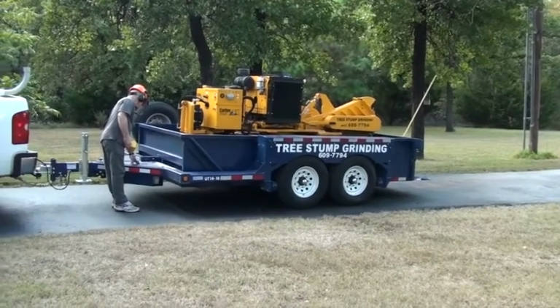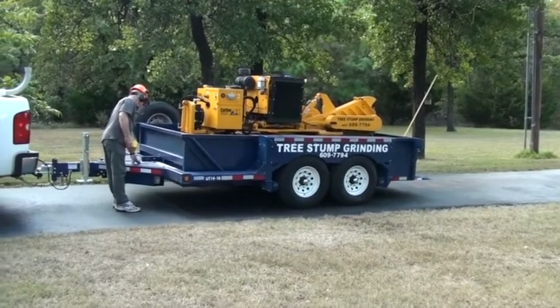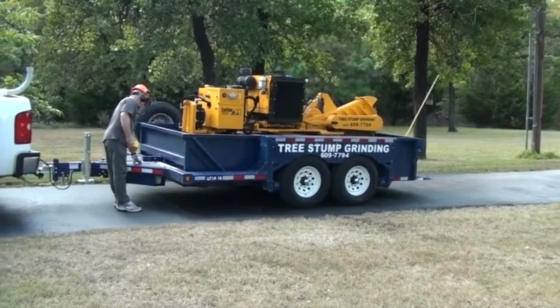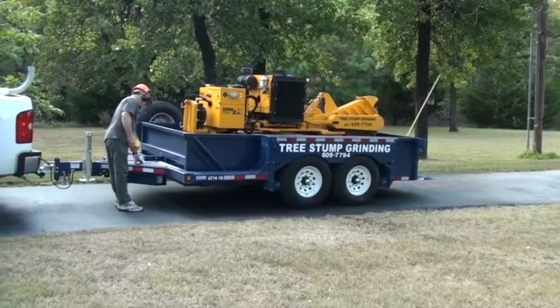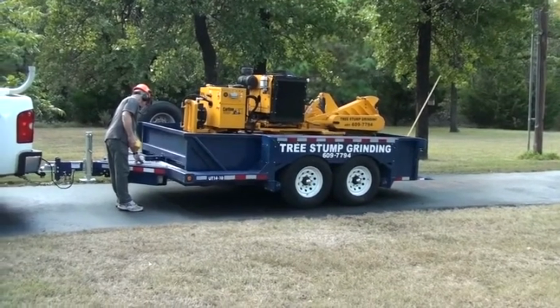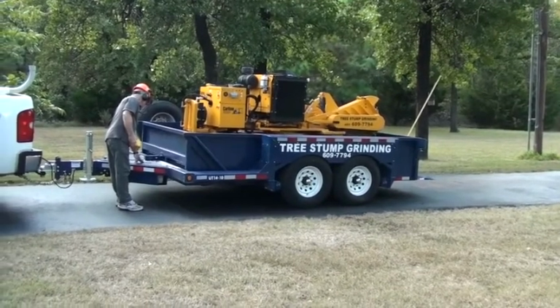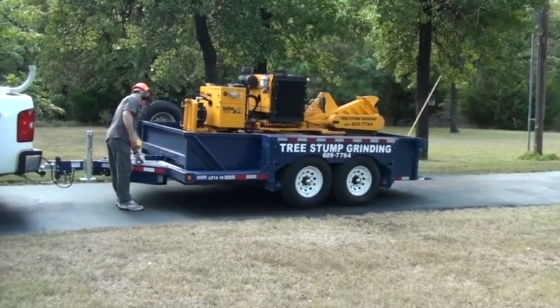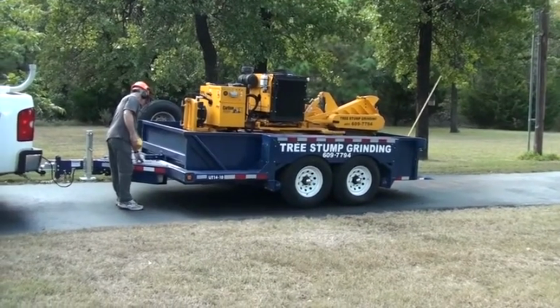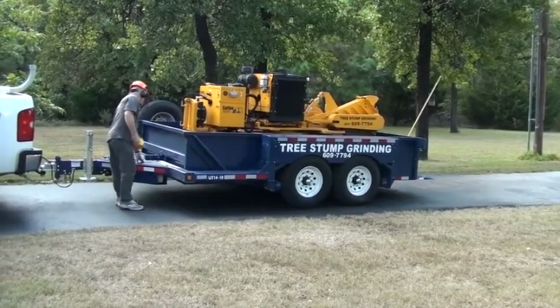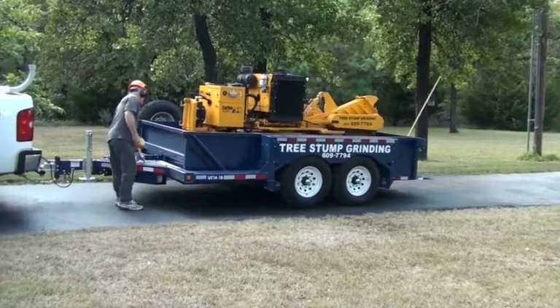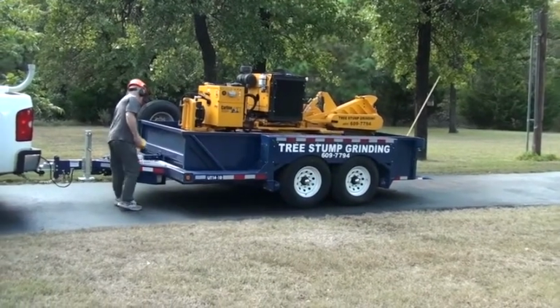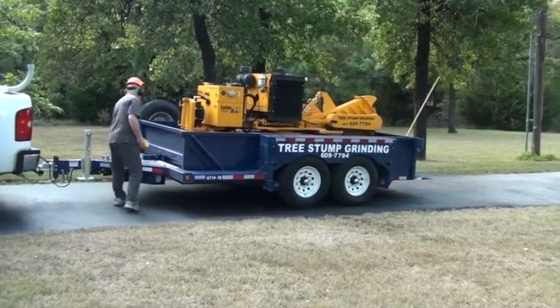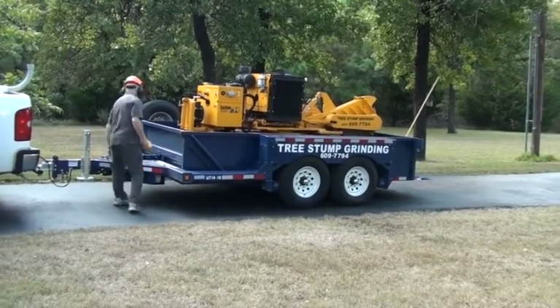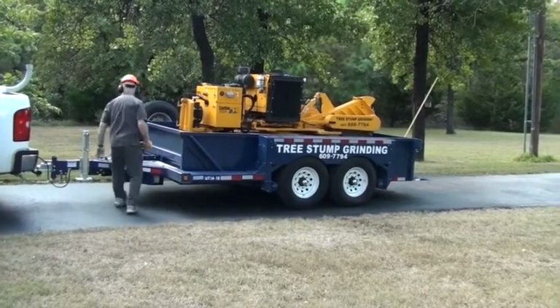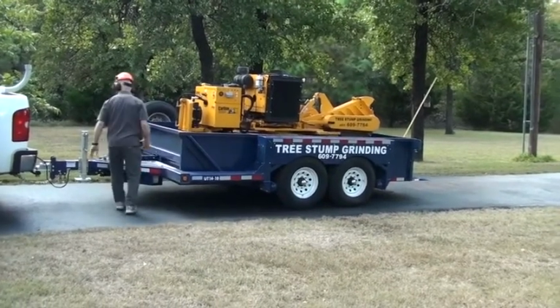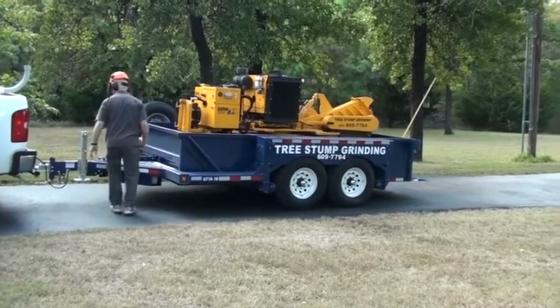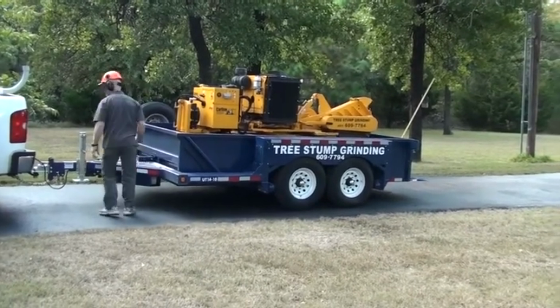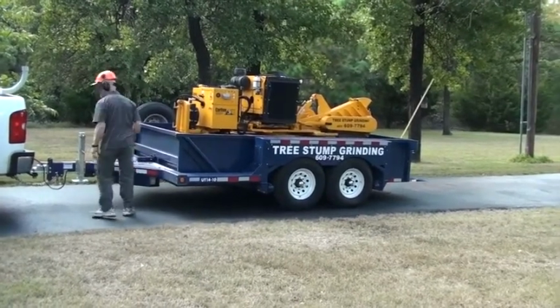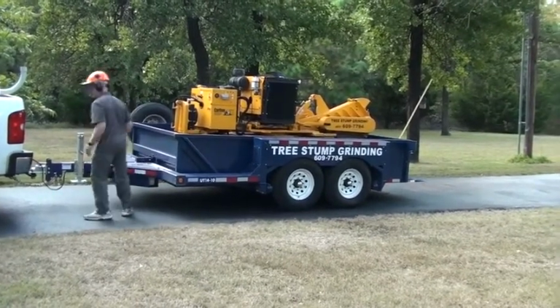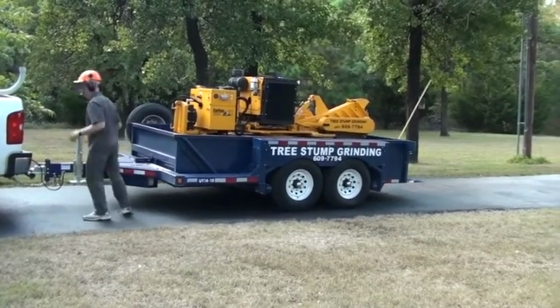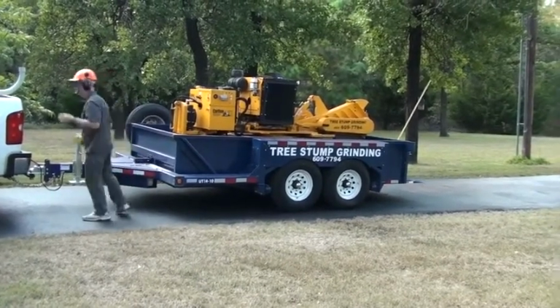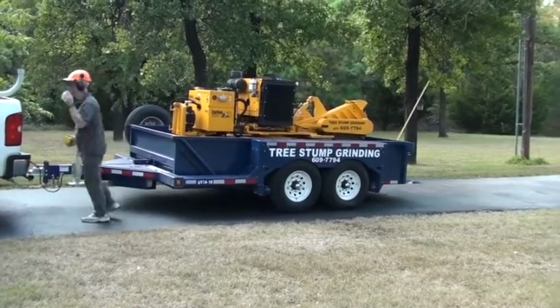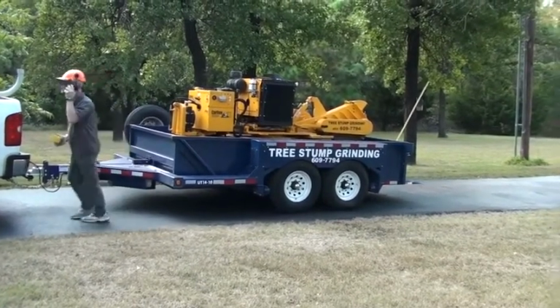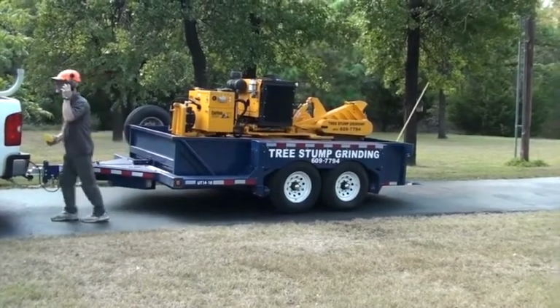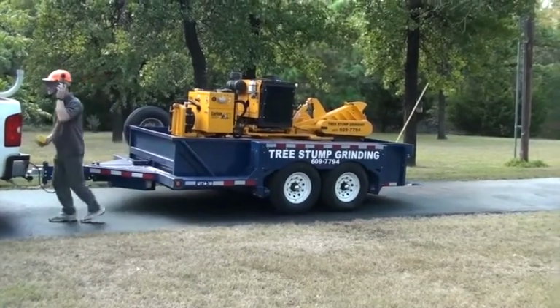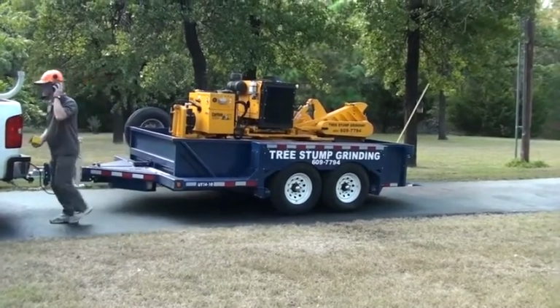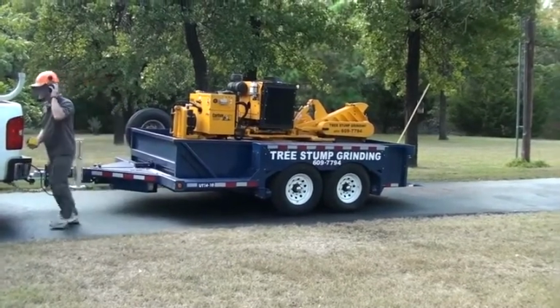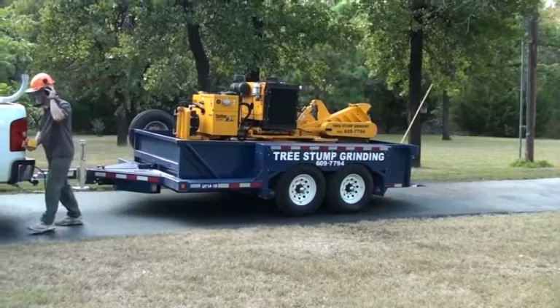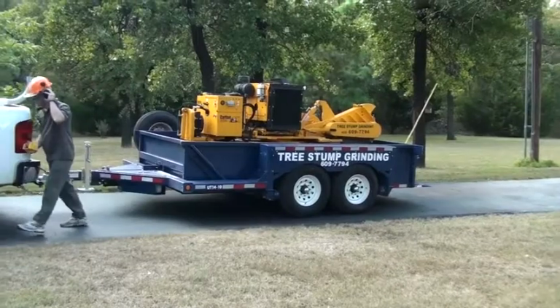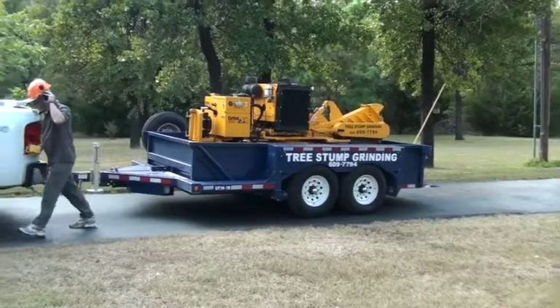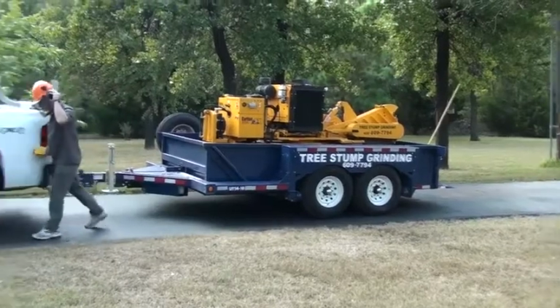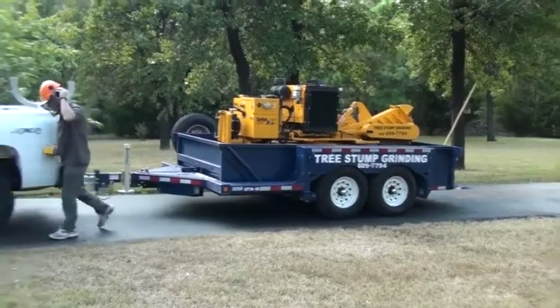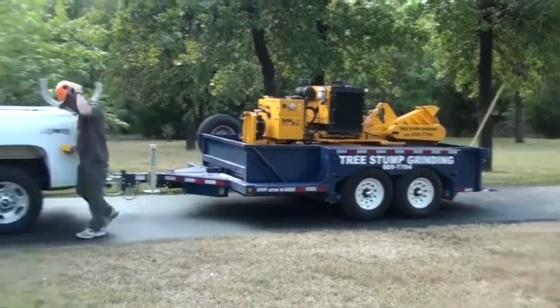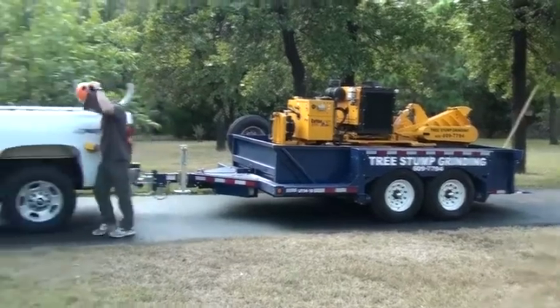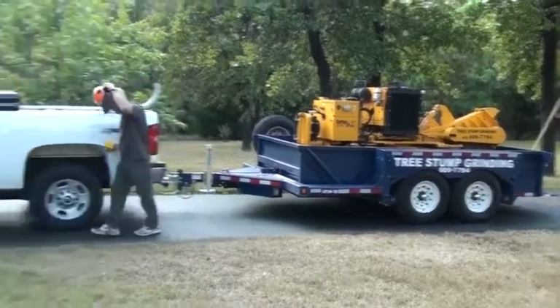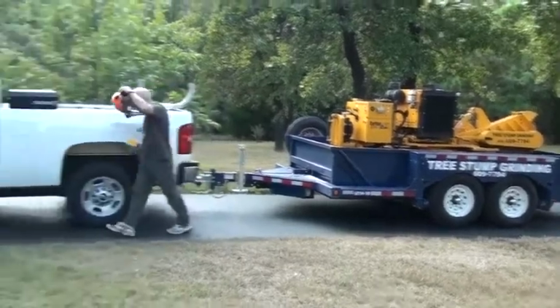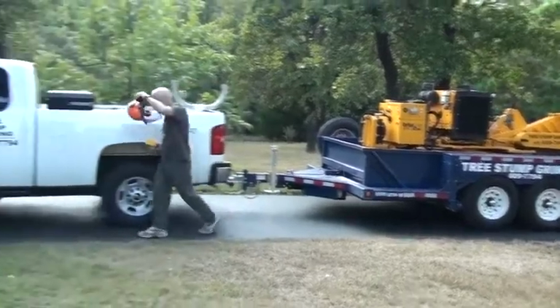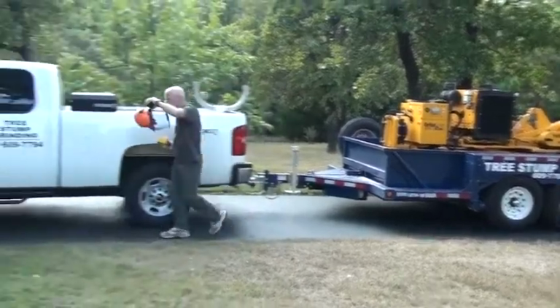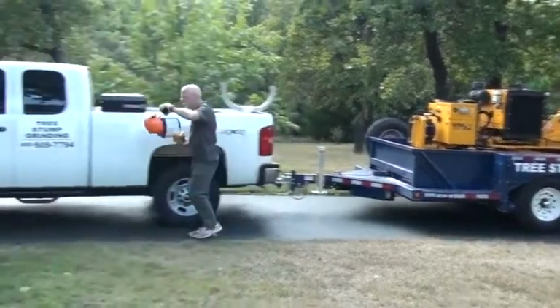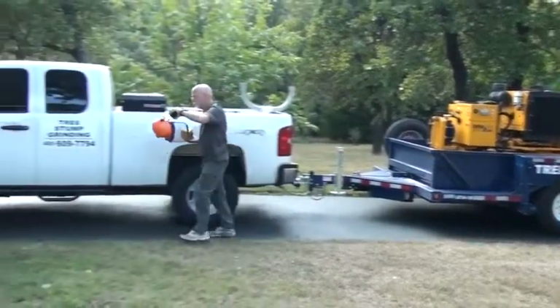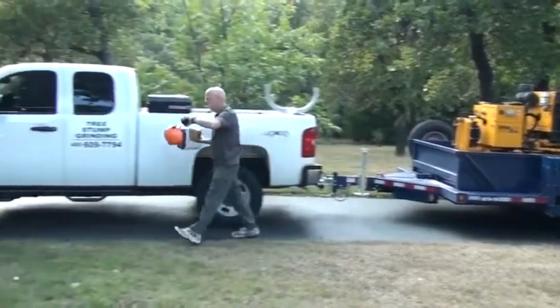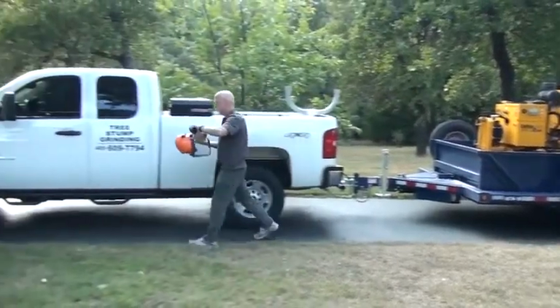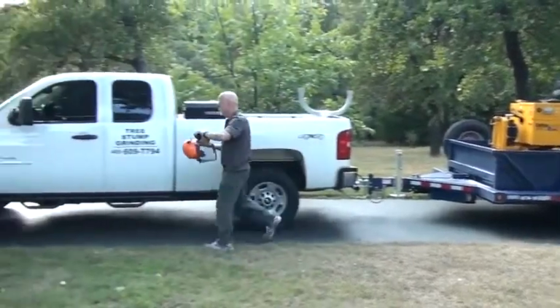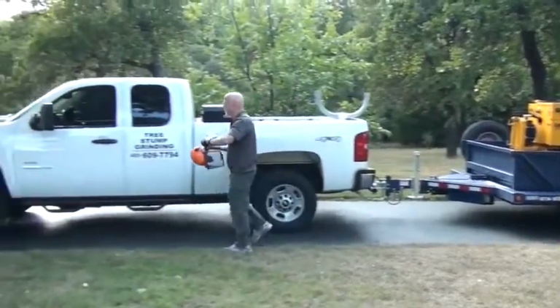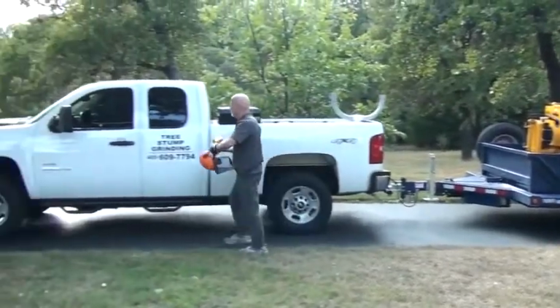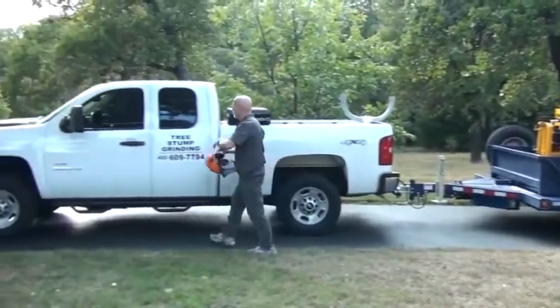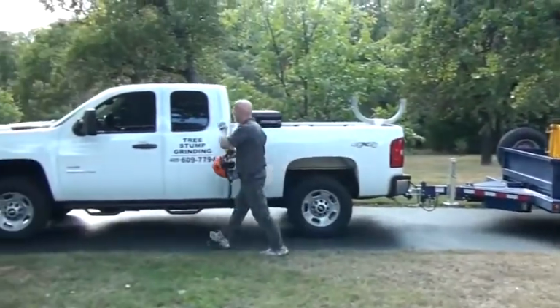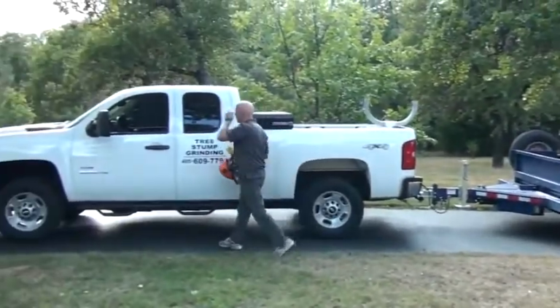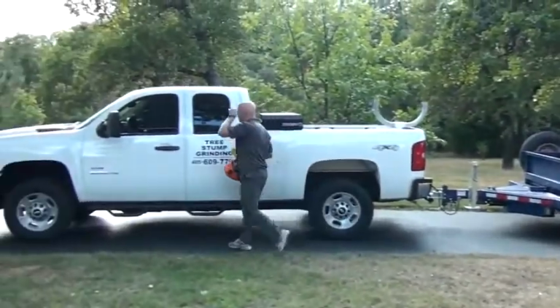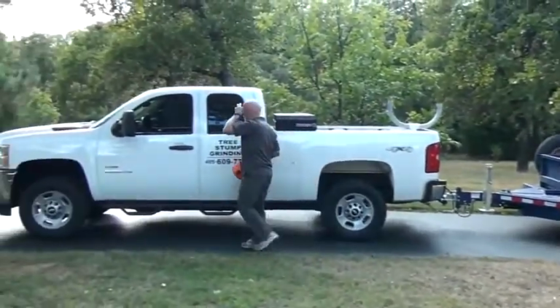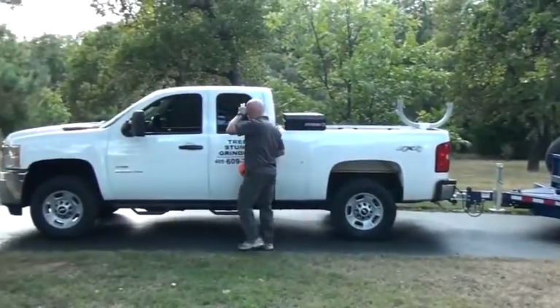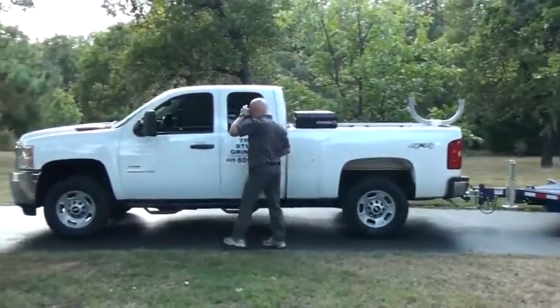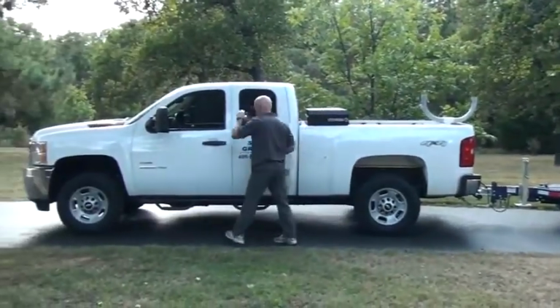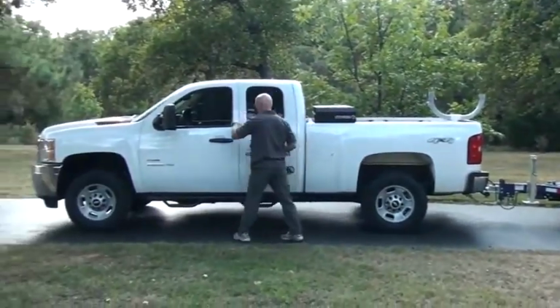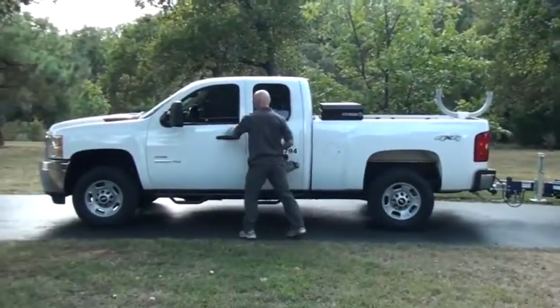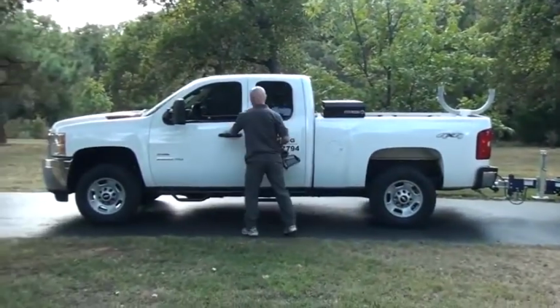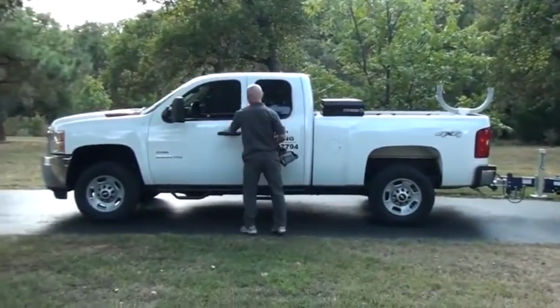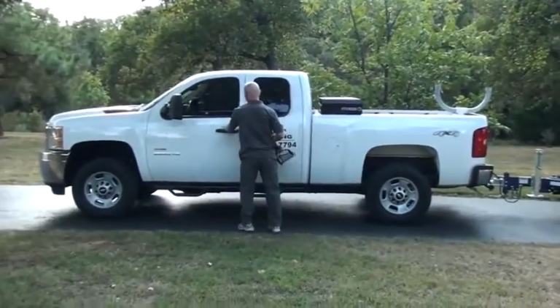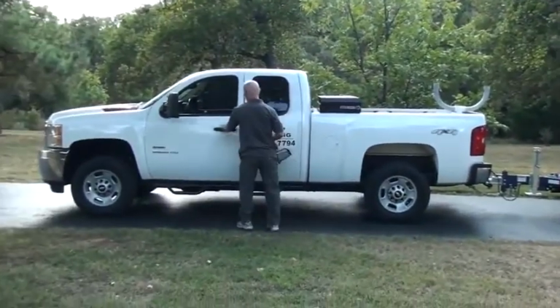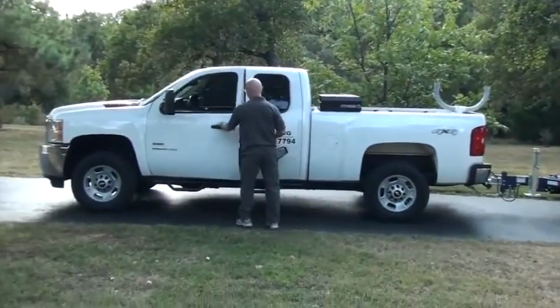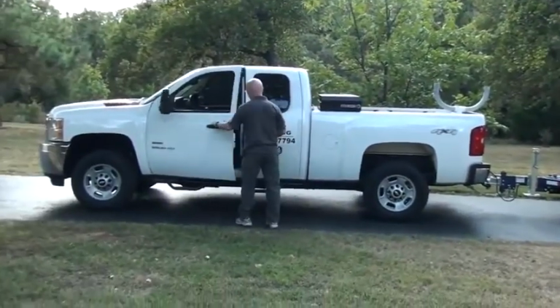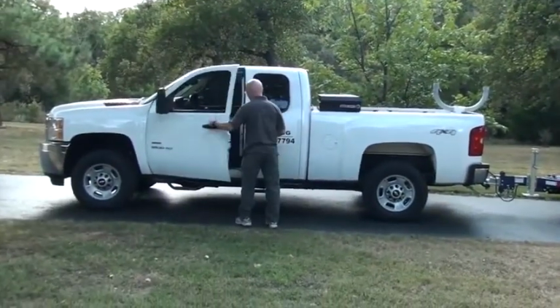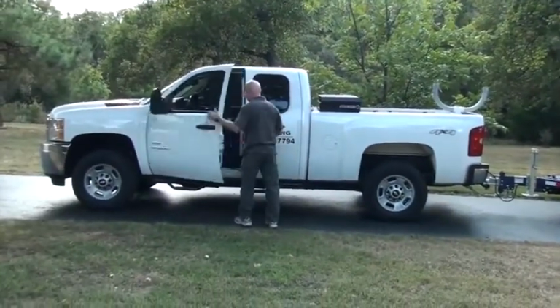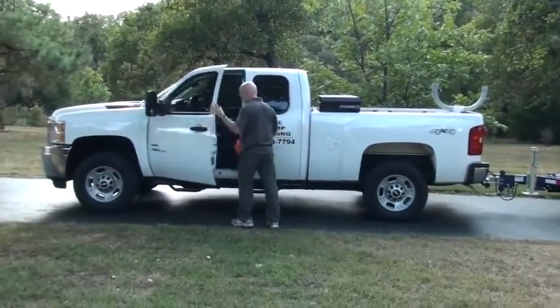Anyway, I love this Airtow trailer. If you get a chance, go to their website at Airtow.com and check them out.